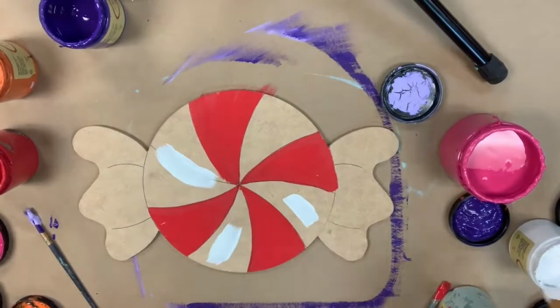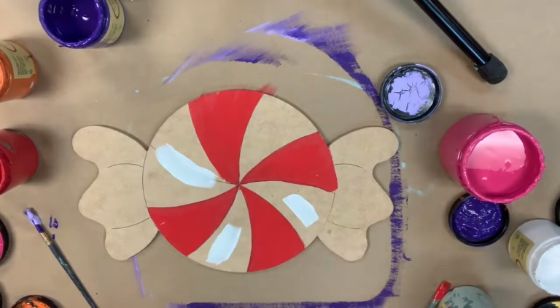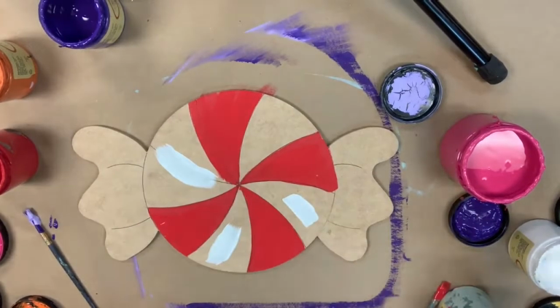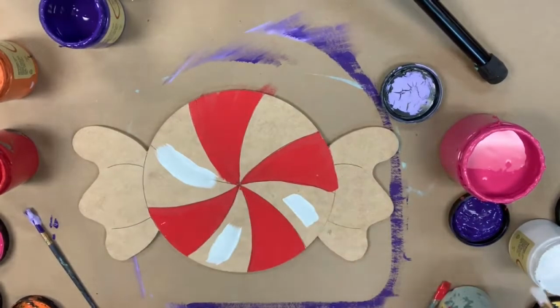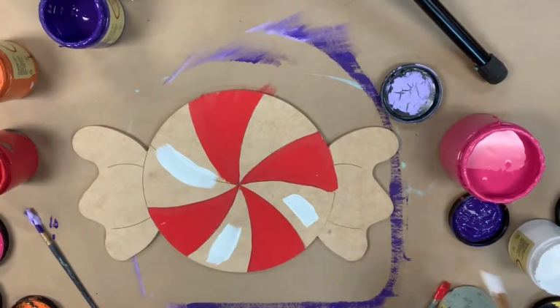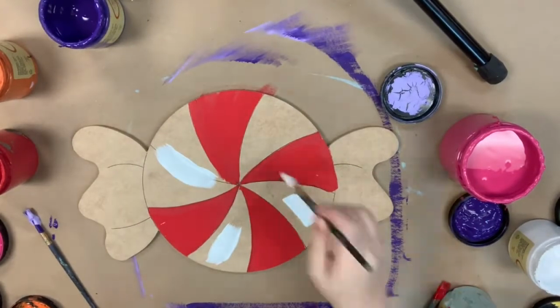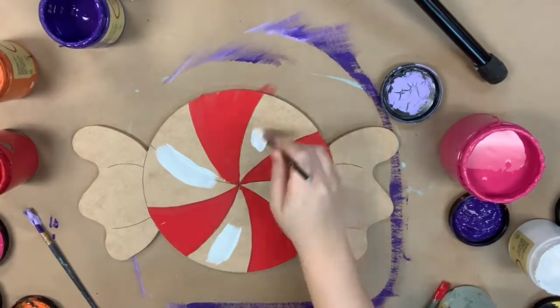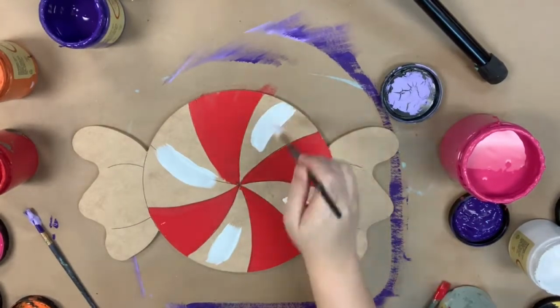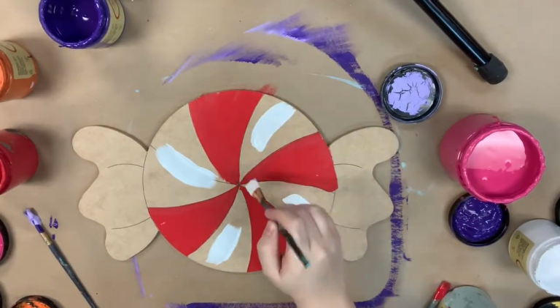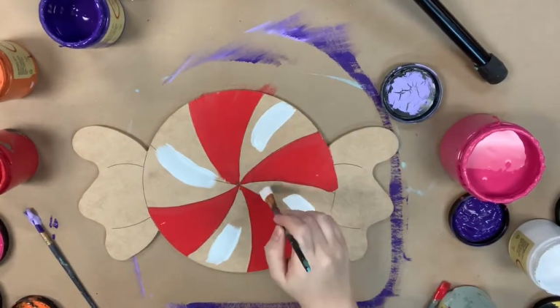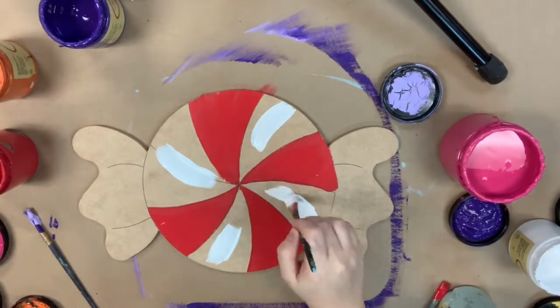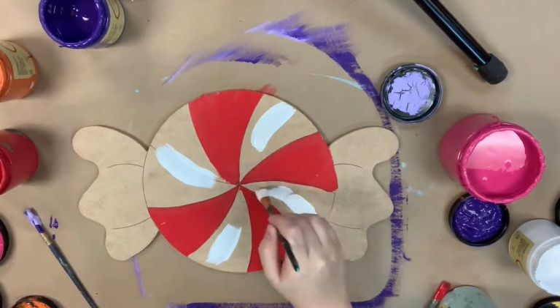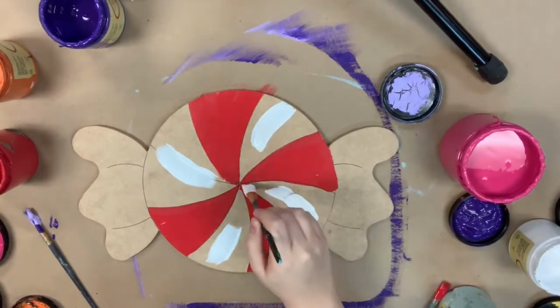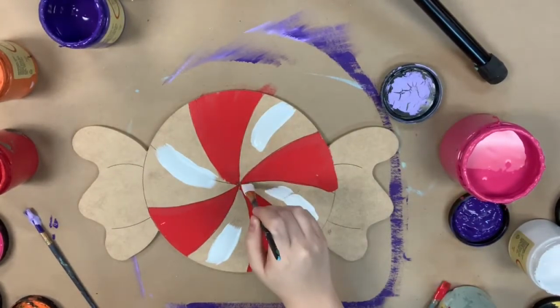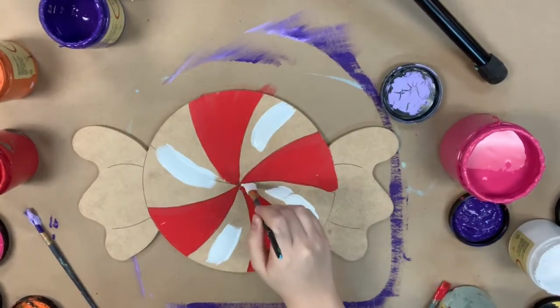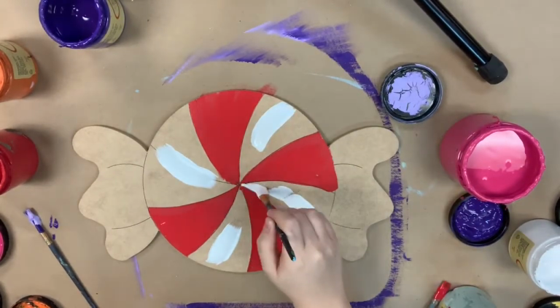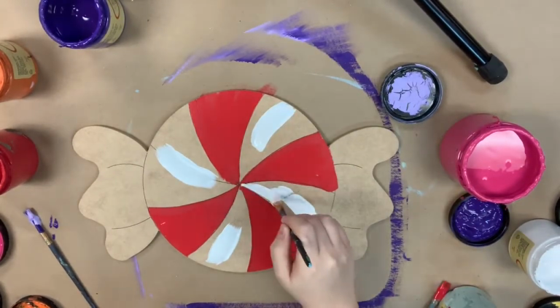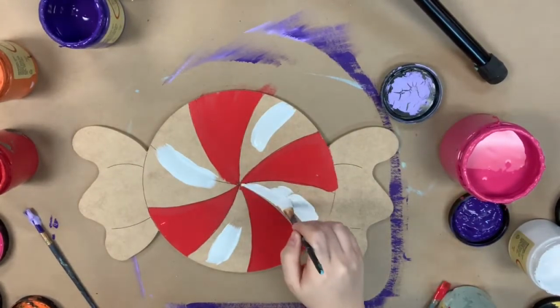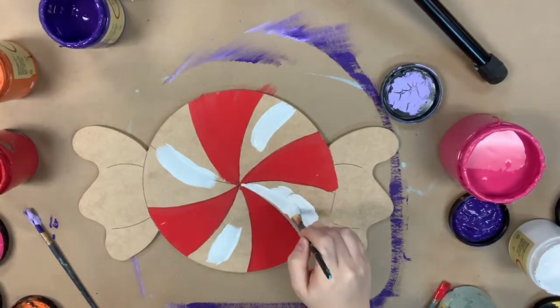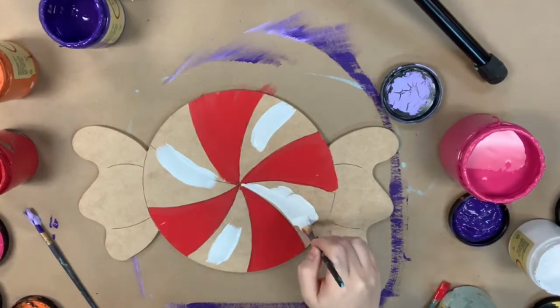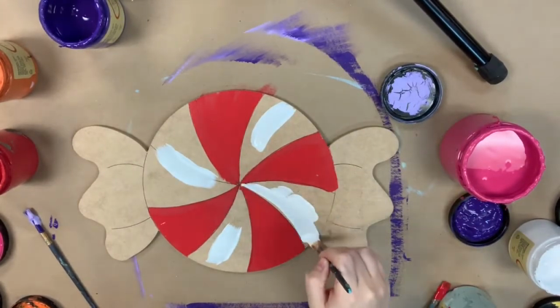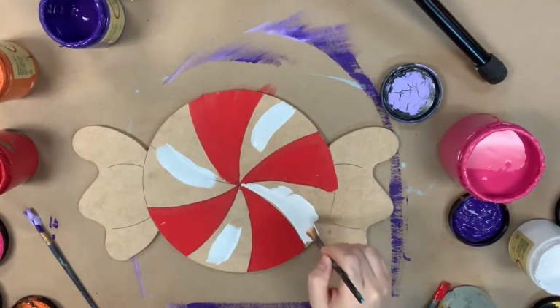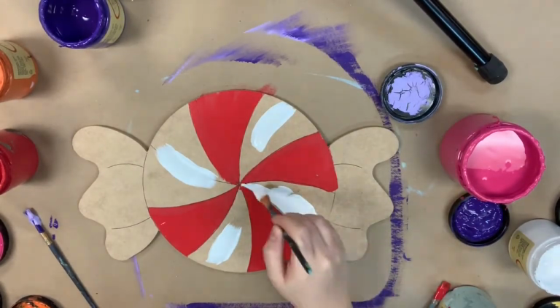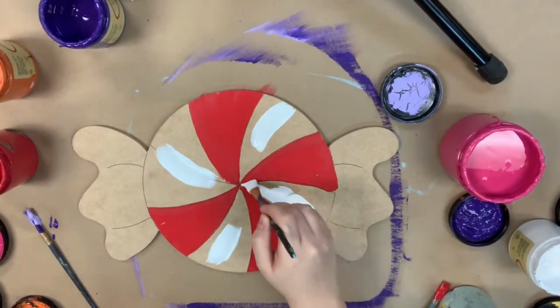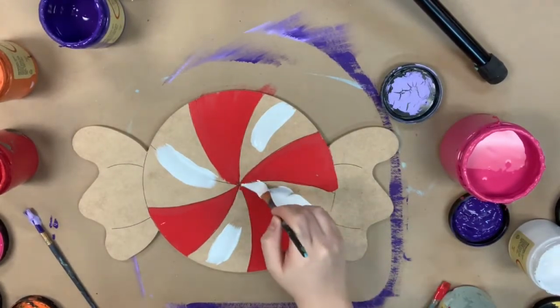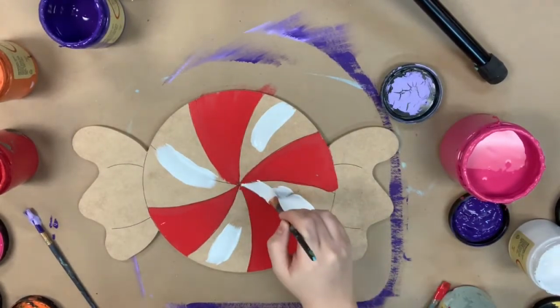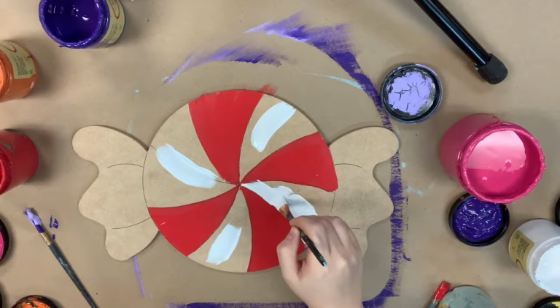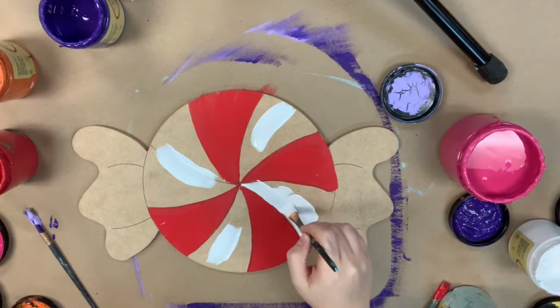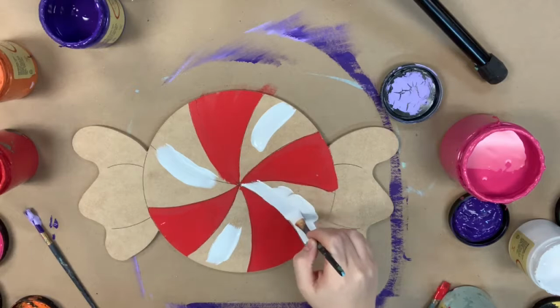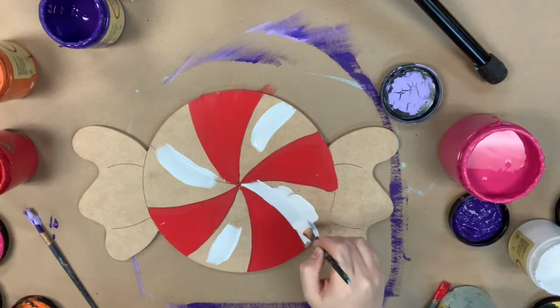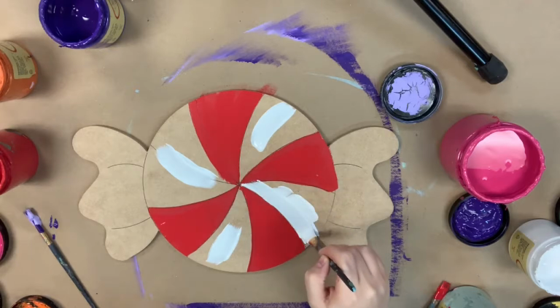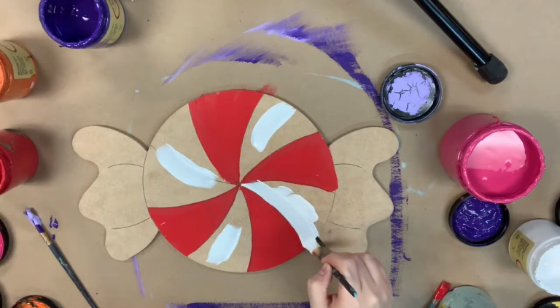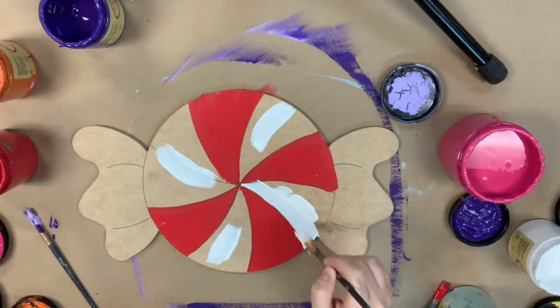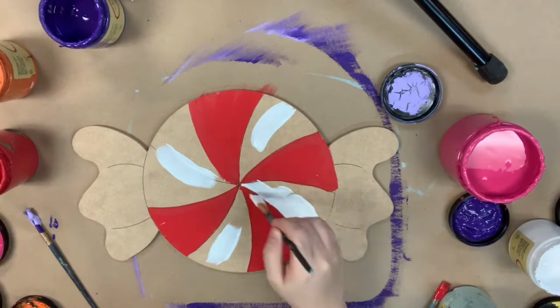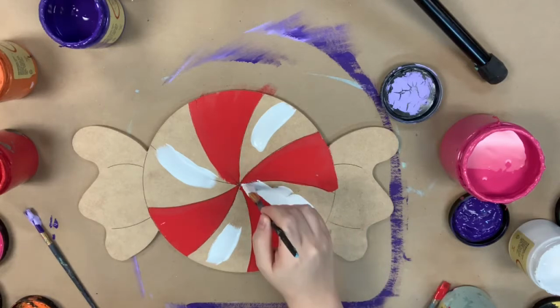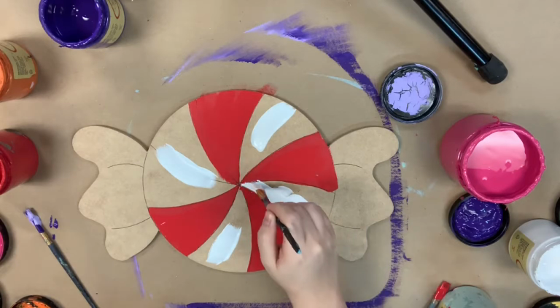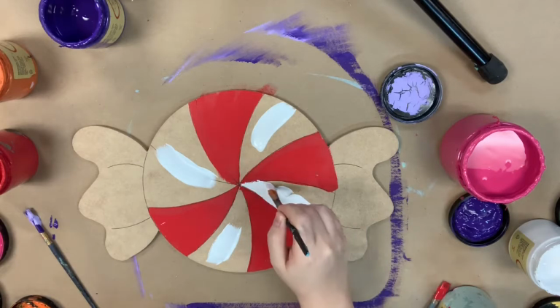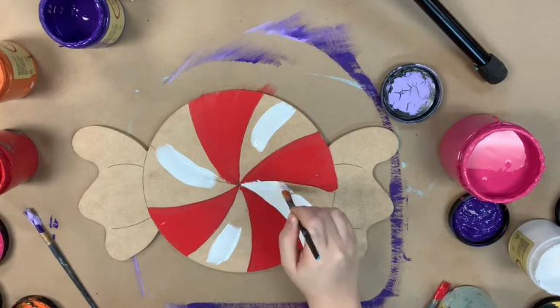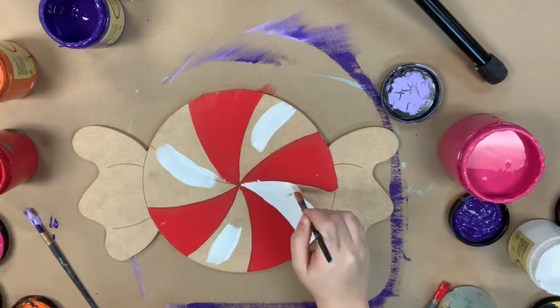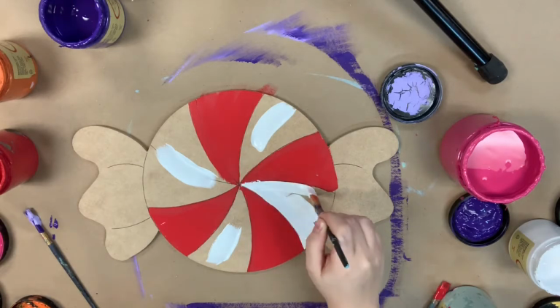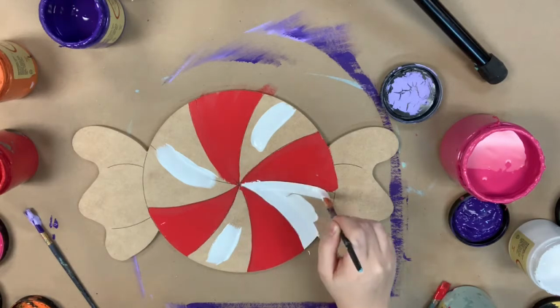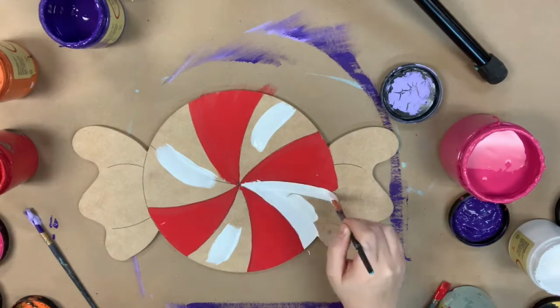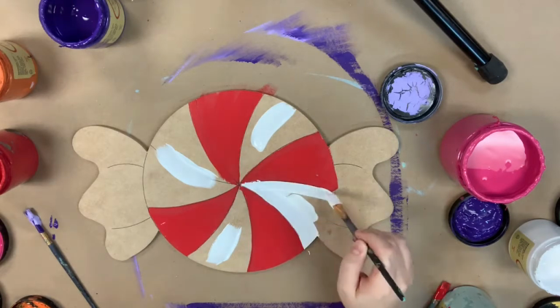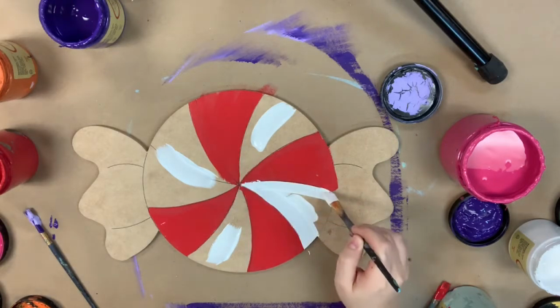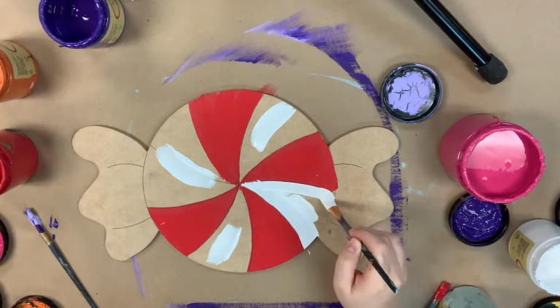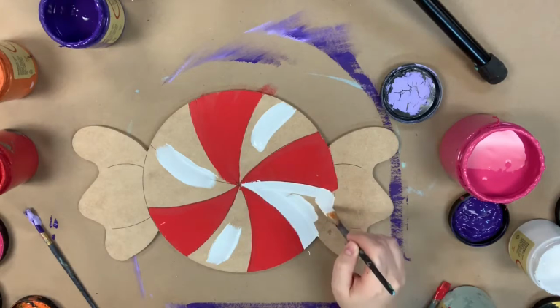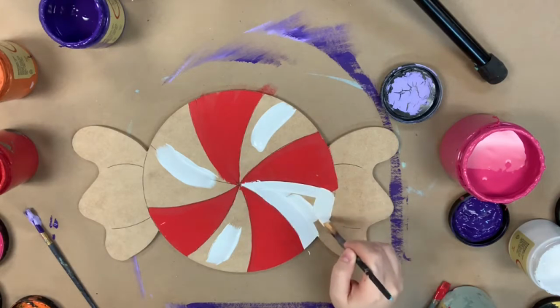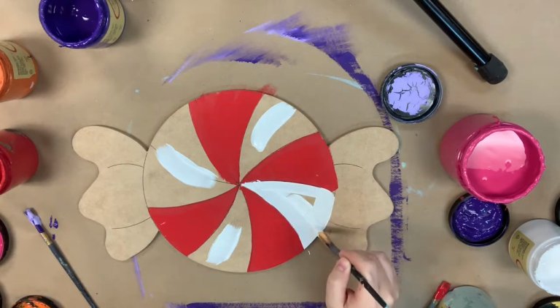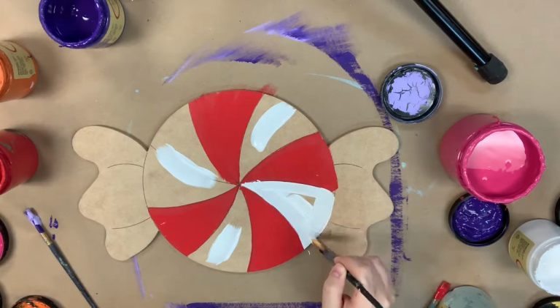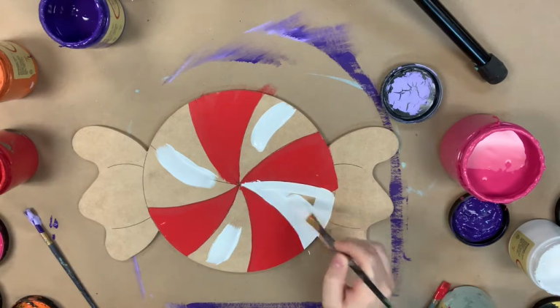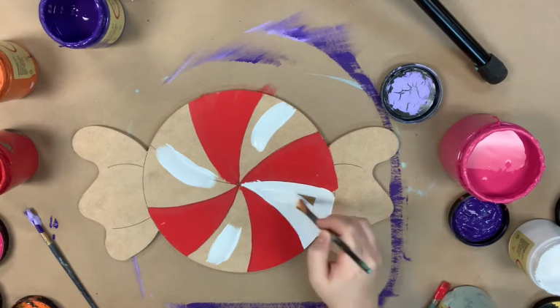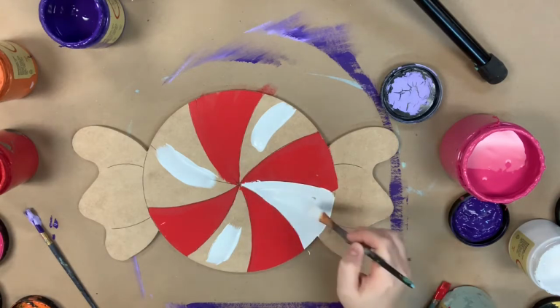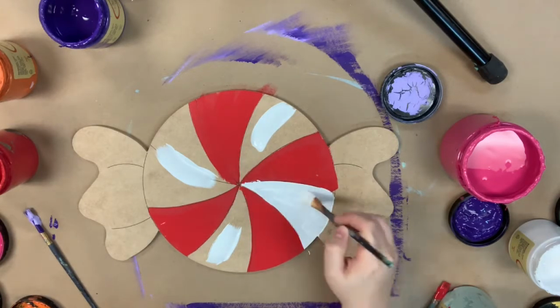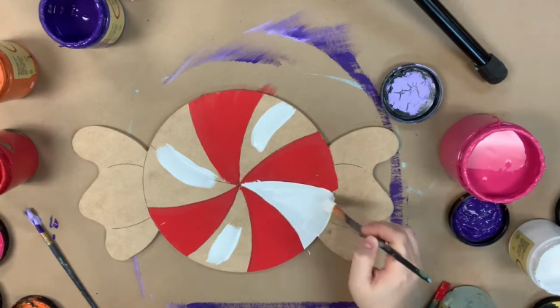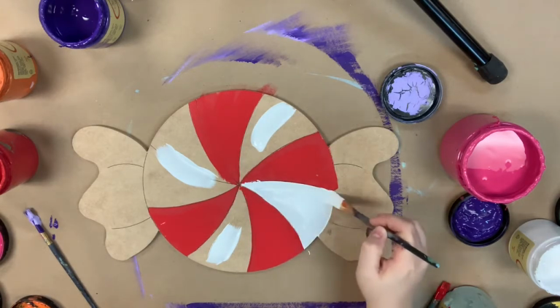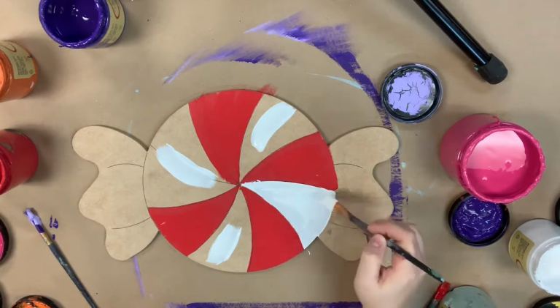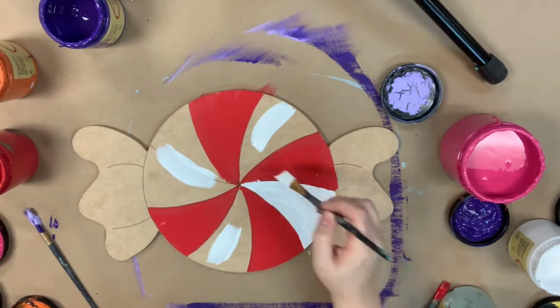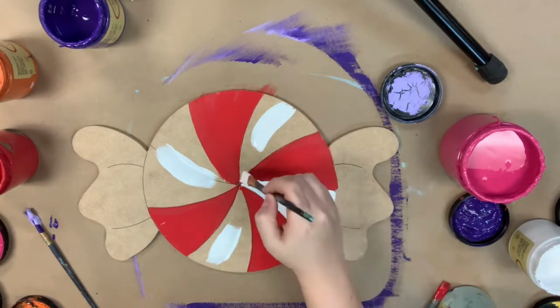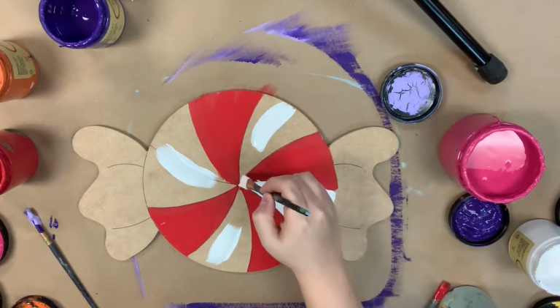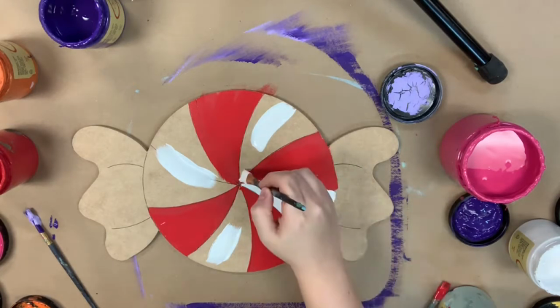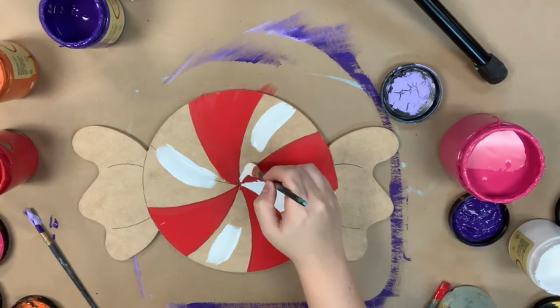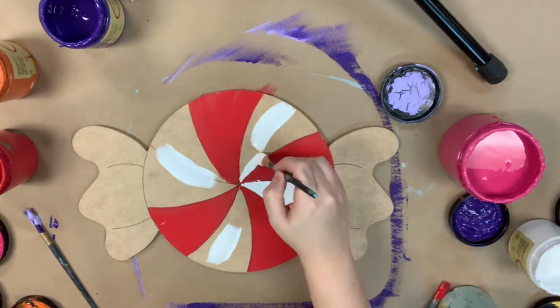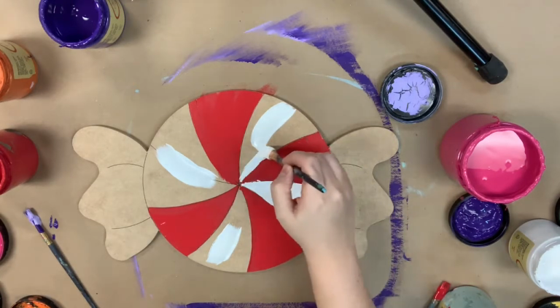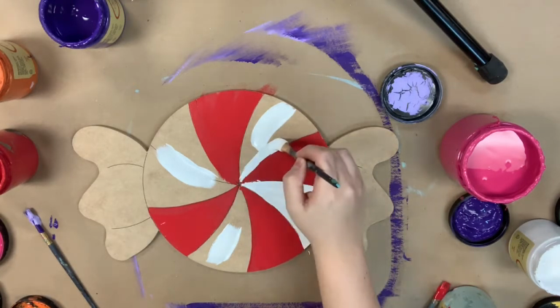Here I'm using Barn Red and then I'm going into Cotton, which is their whitest white, and I'm going to paint the rest of the sections.